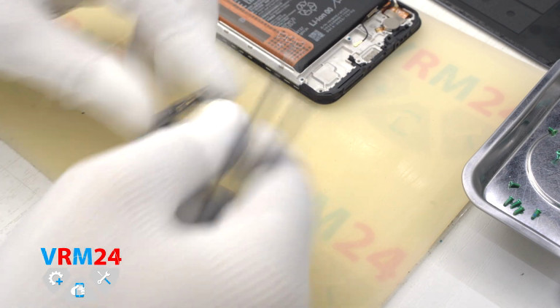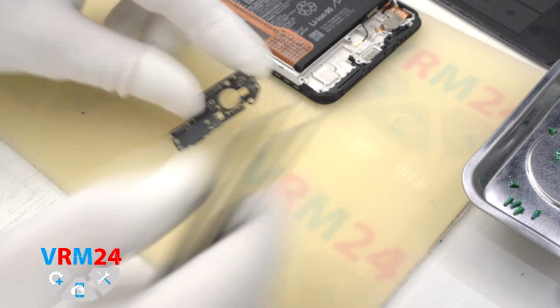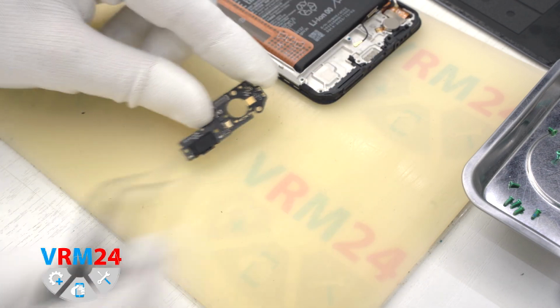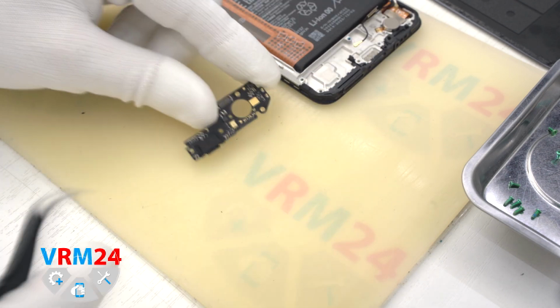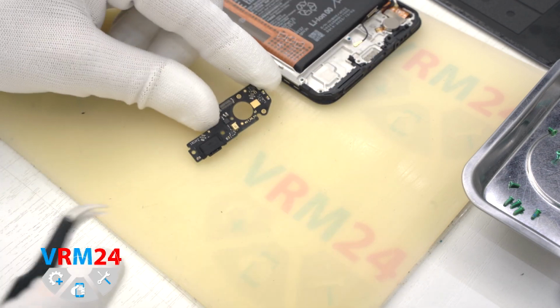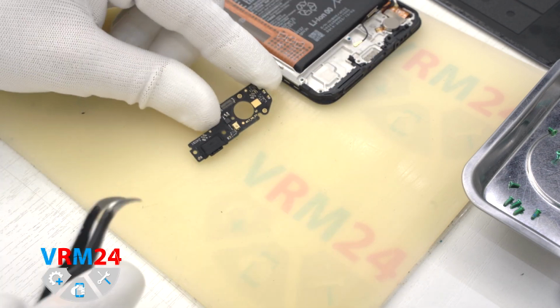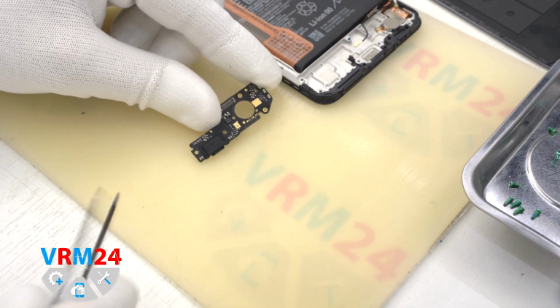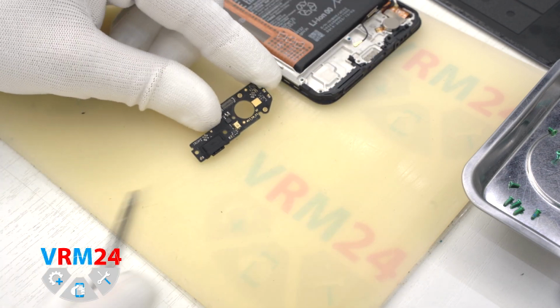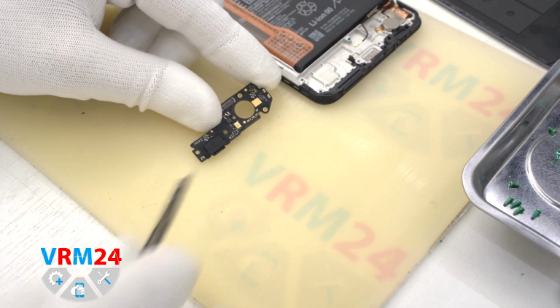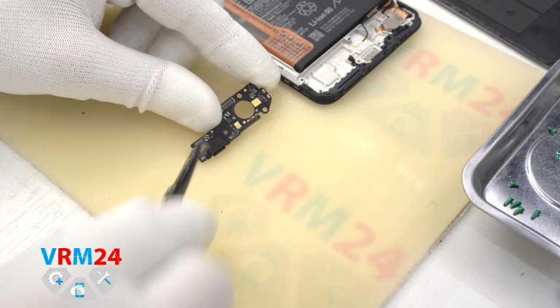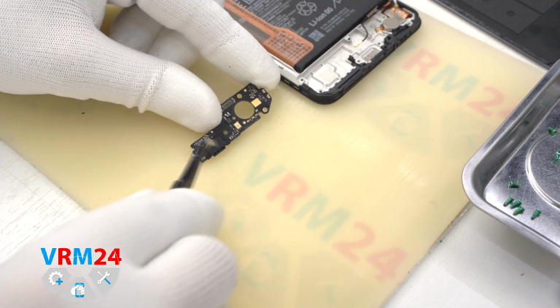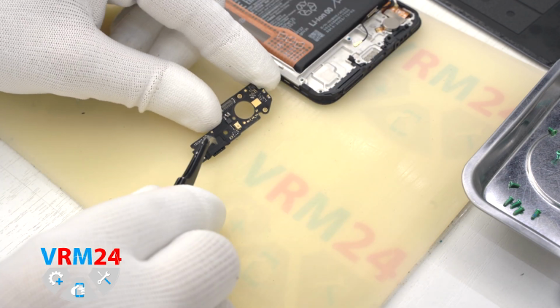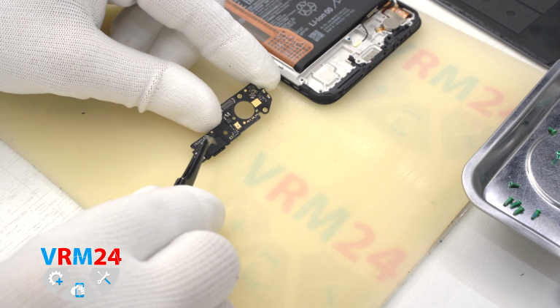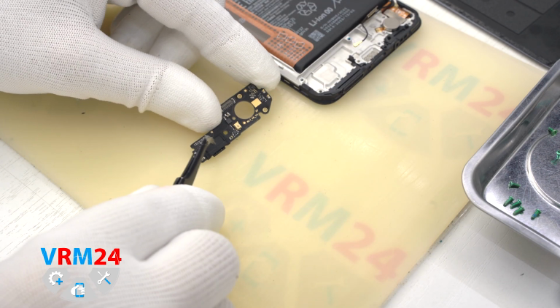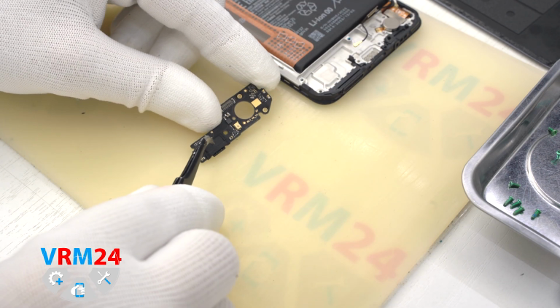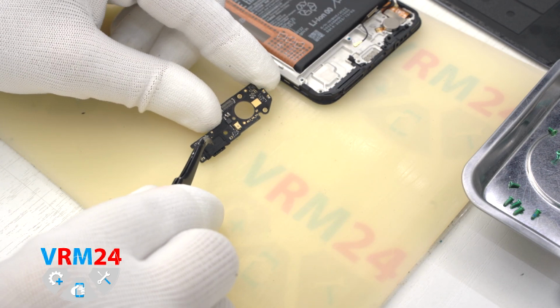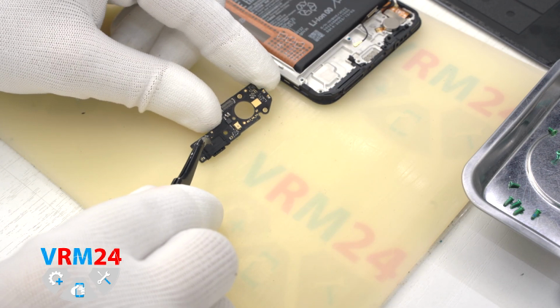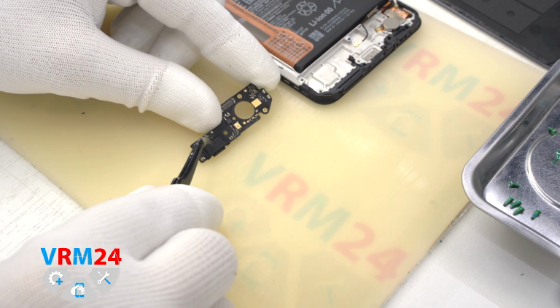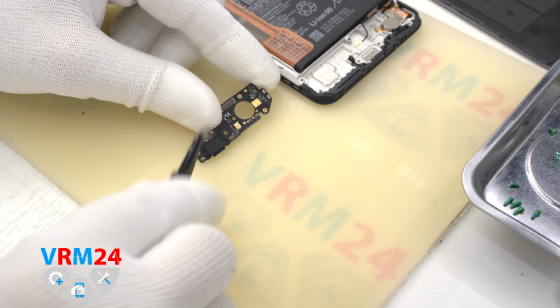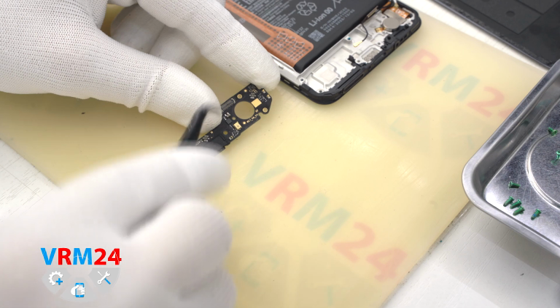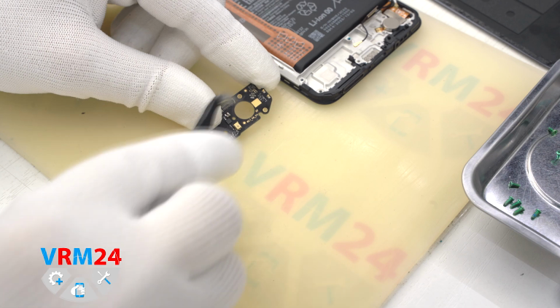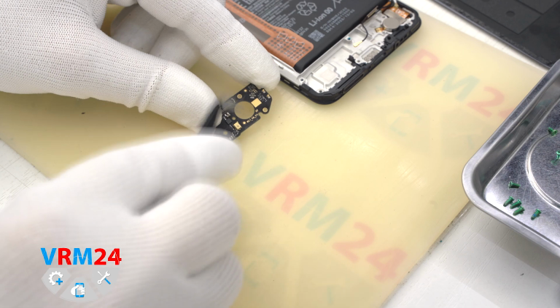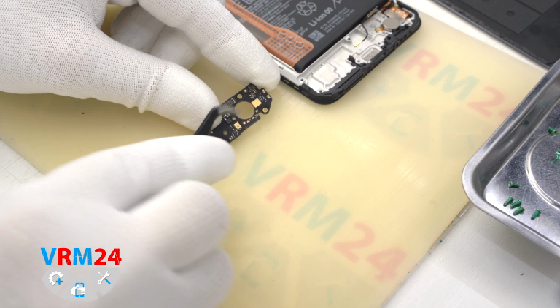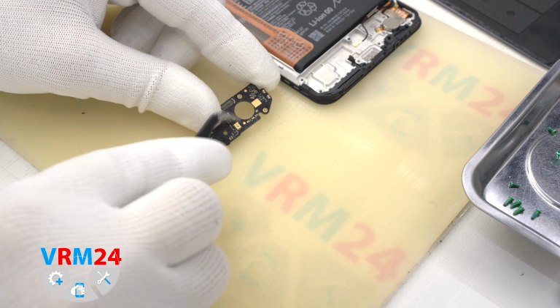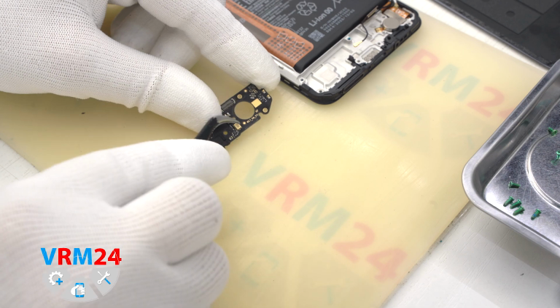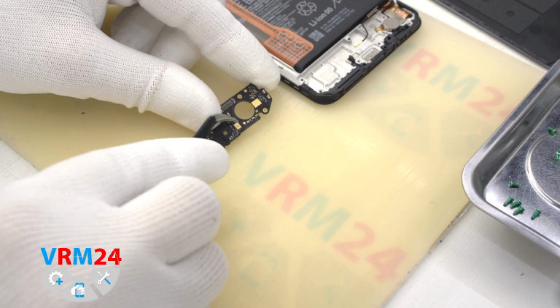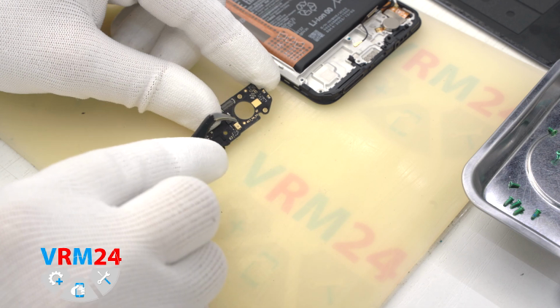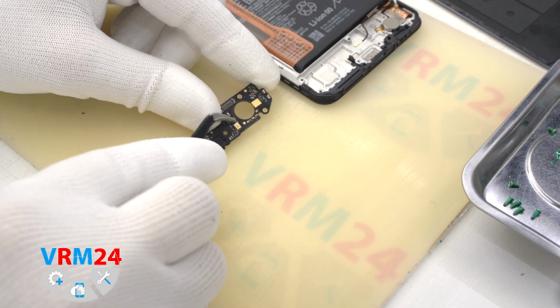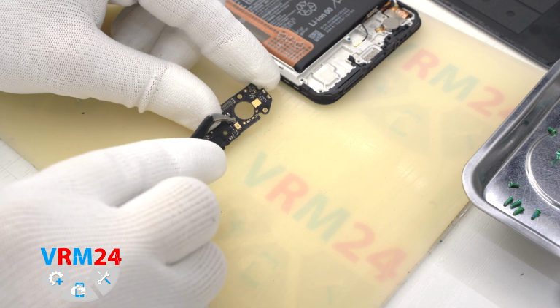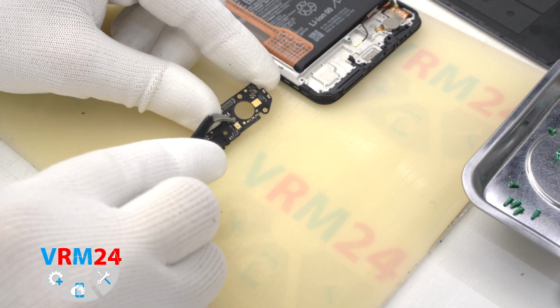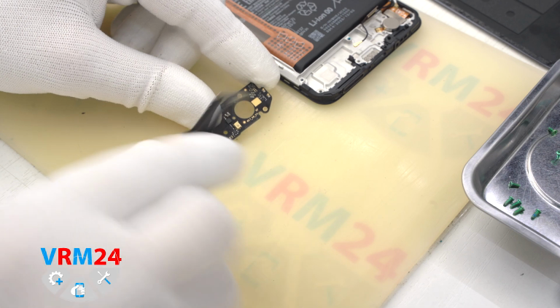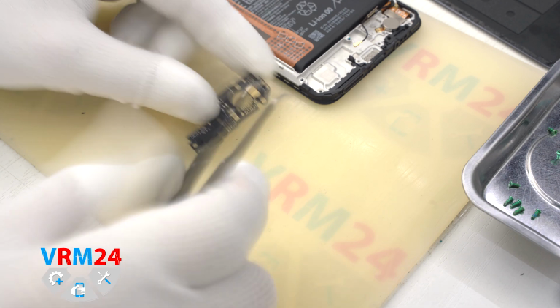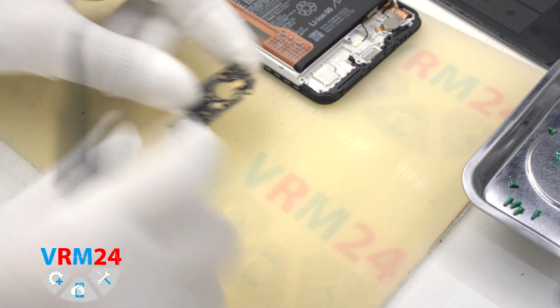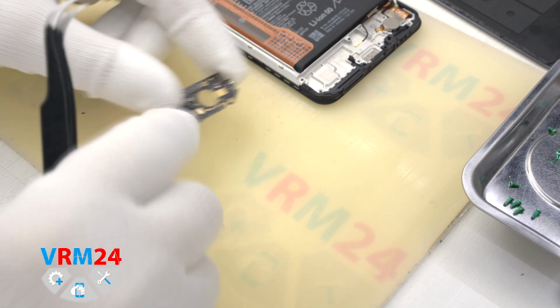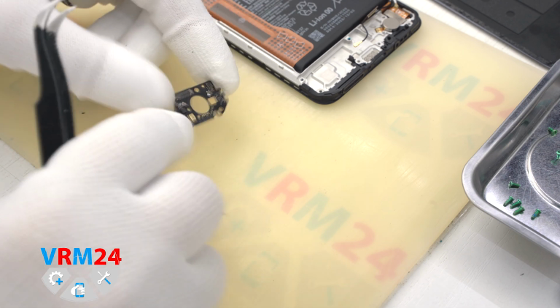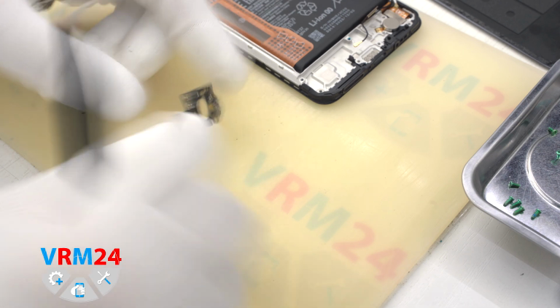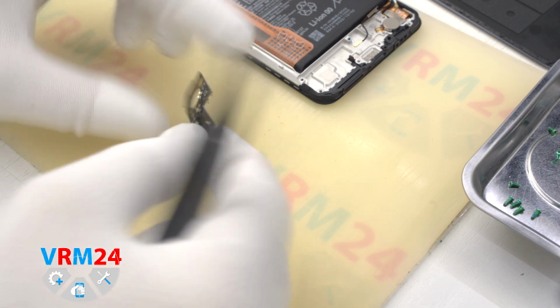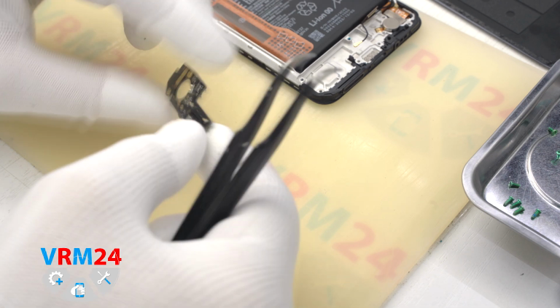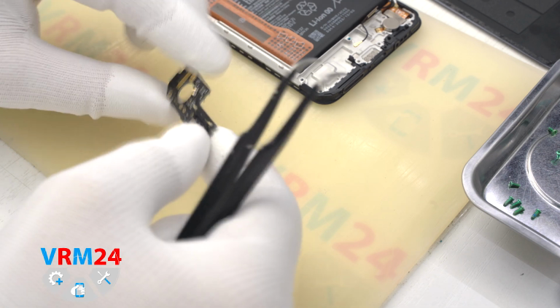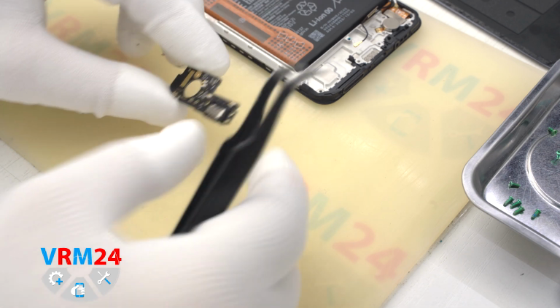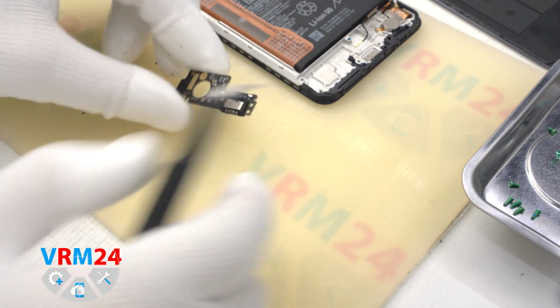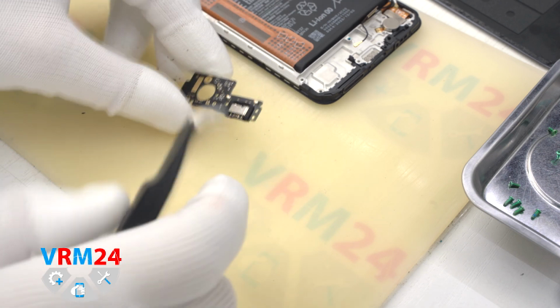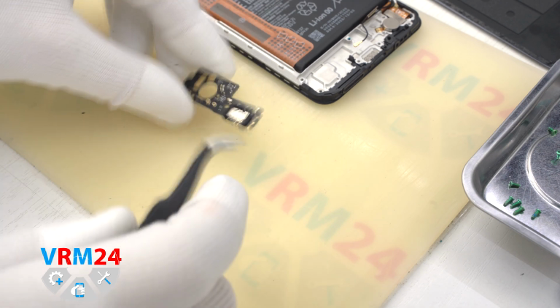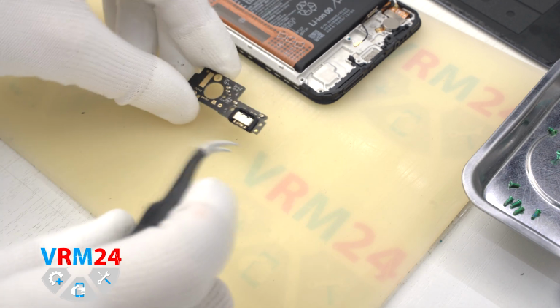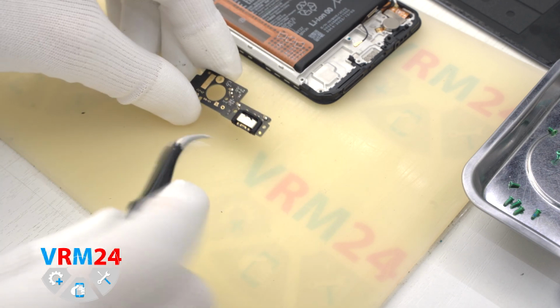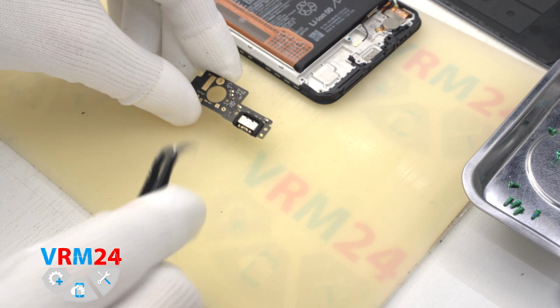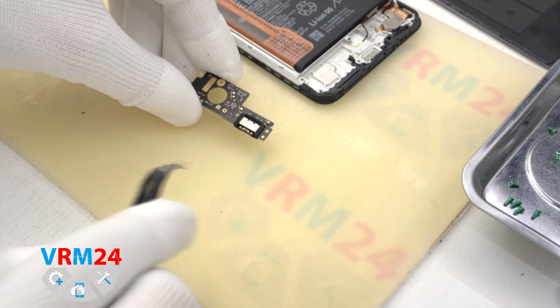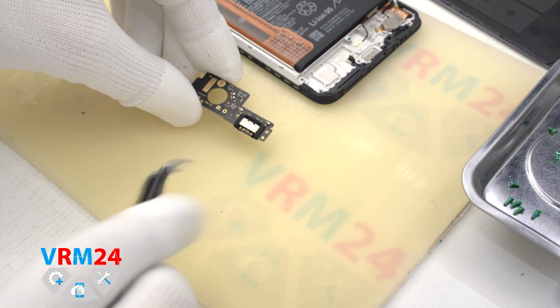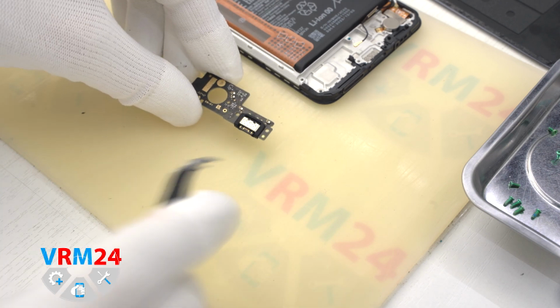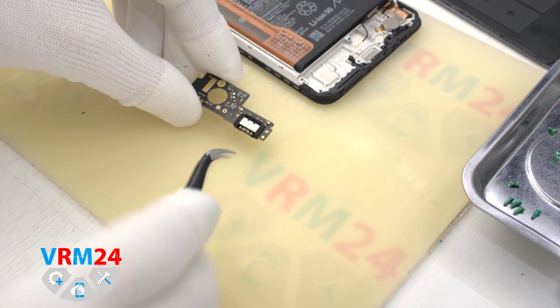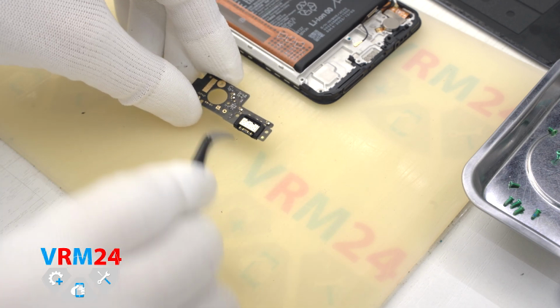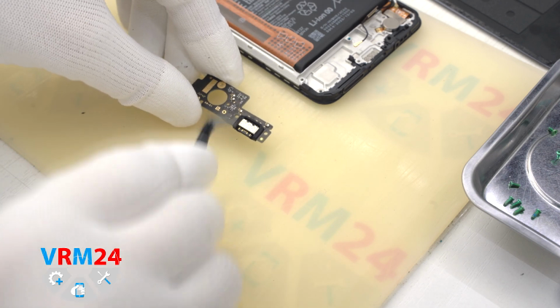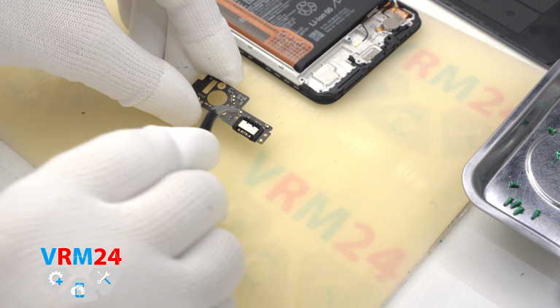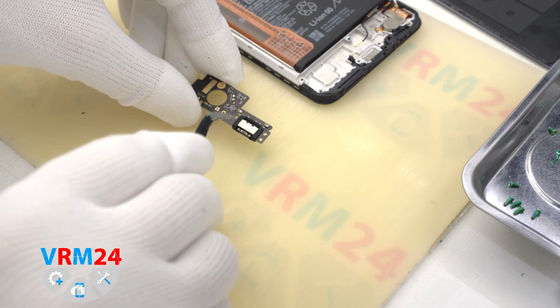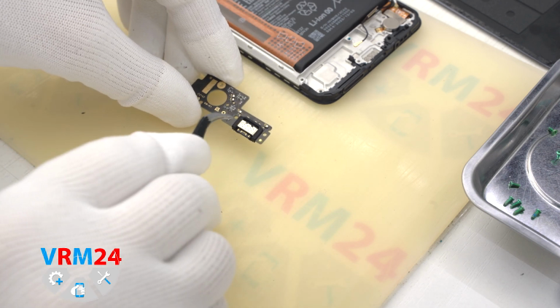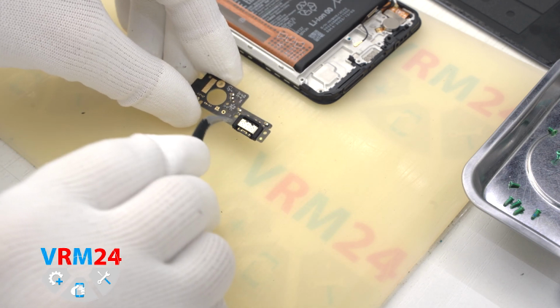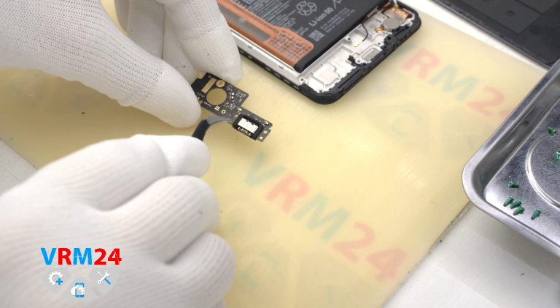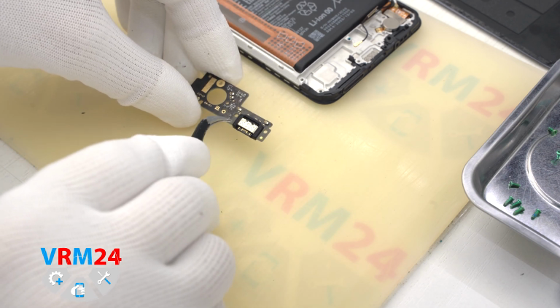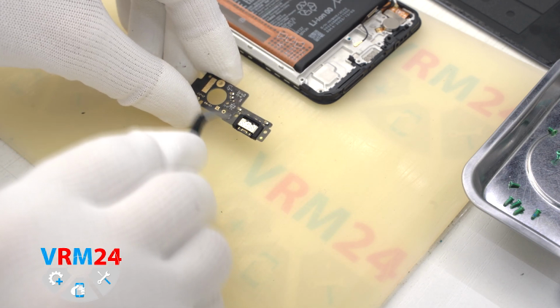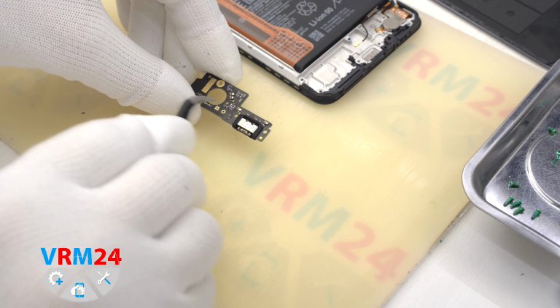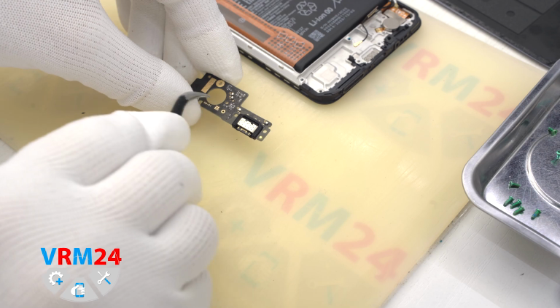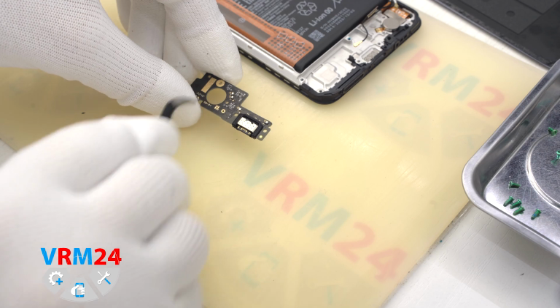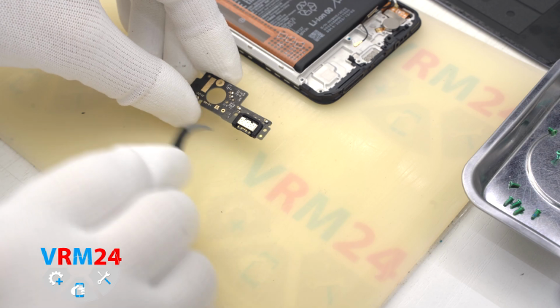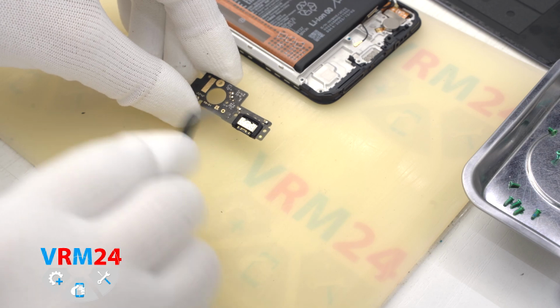On the subboard we have the charging port, microphone, and other elements on the inside.